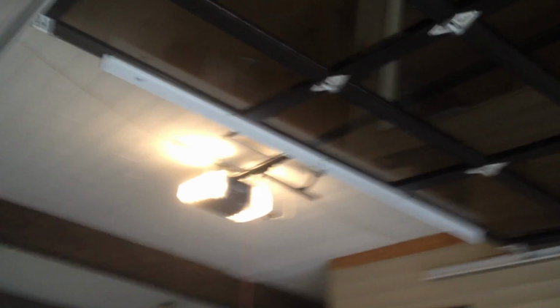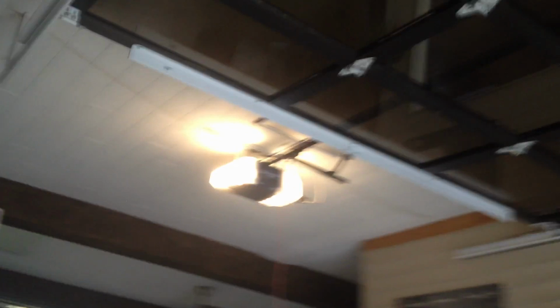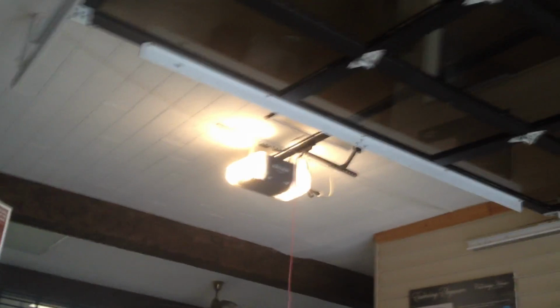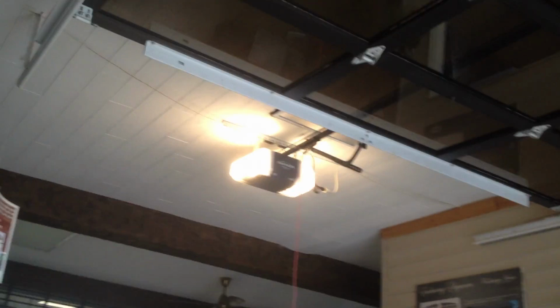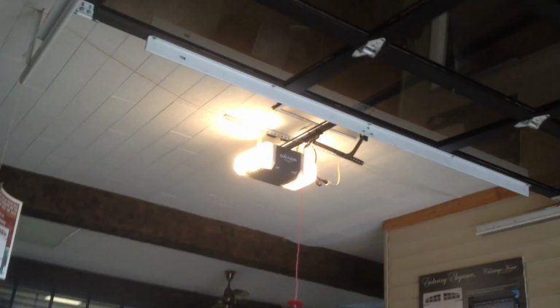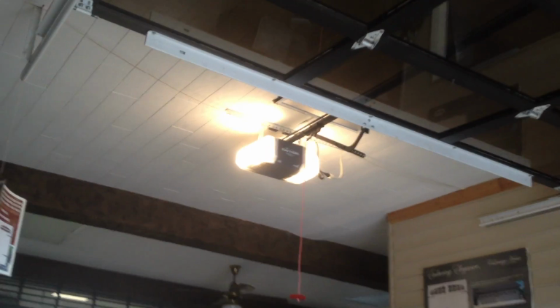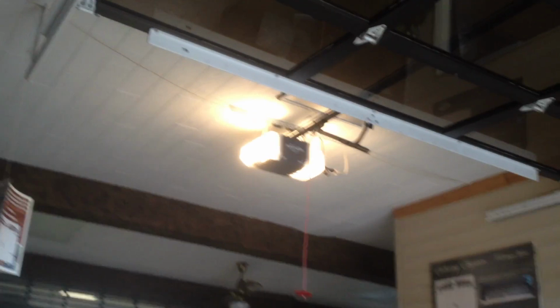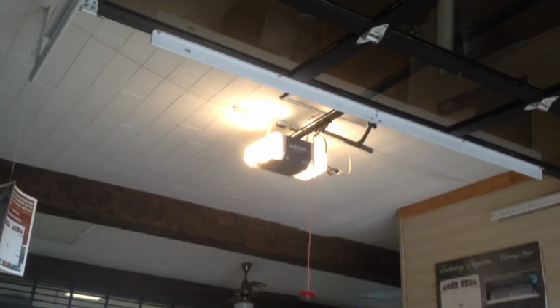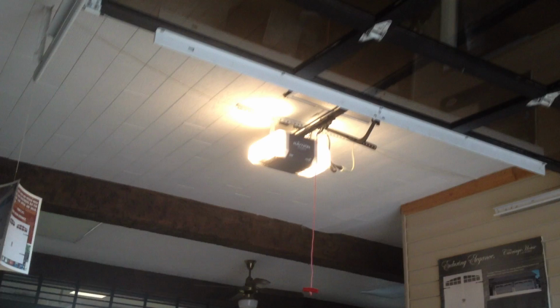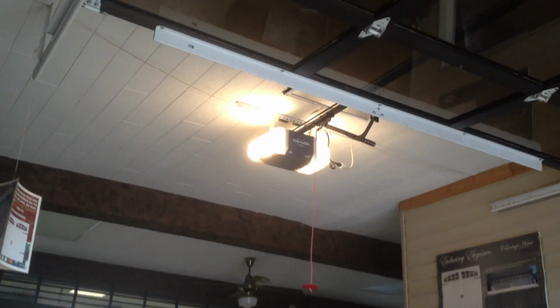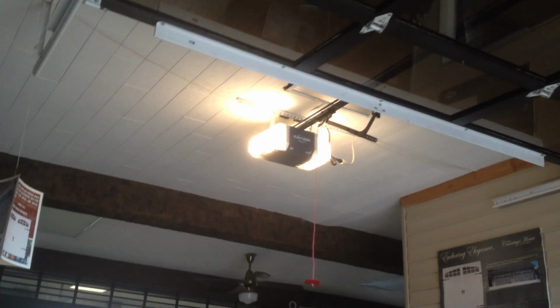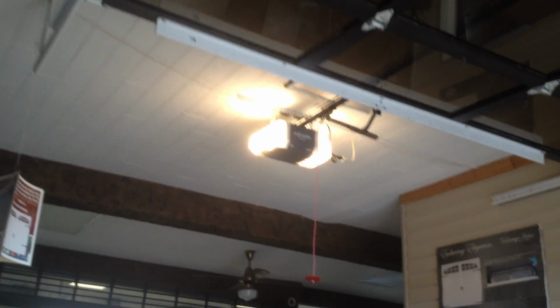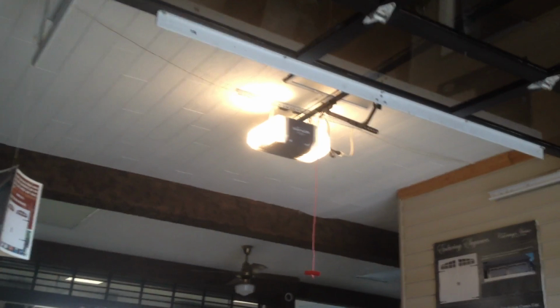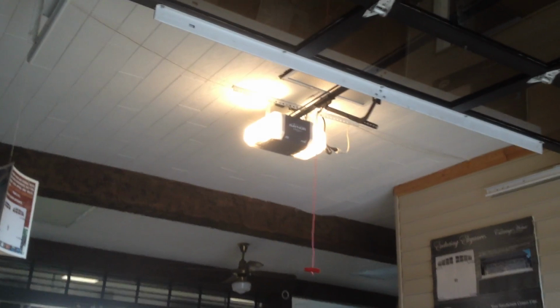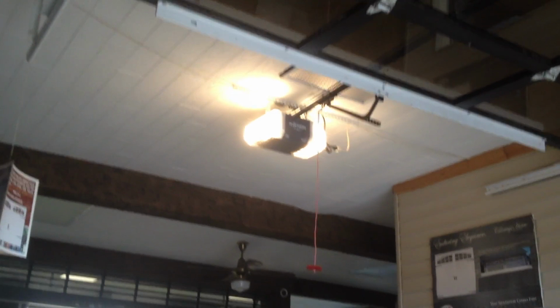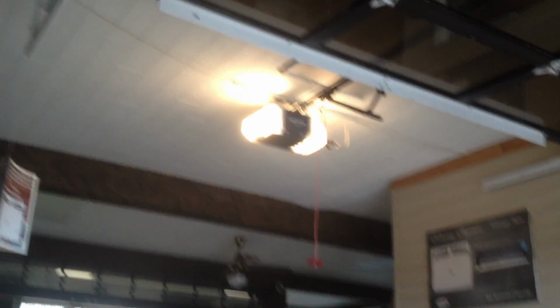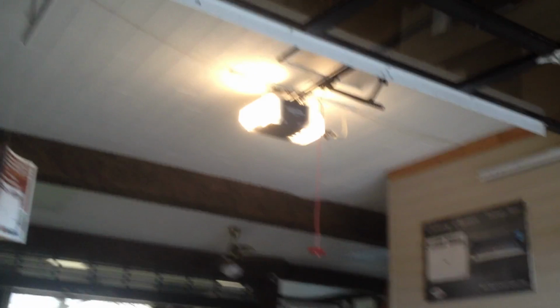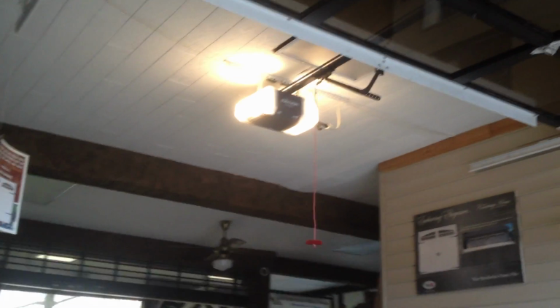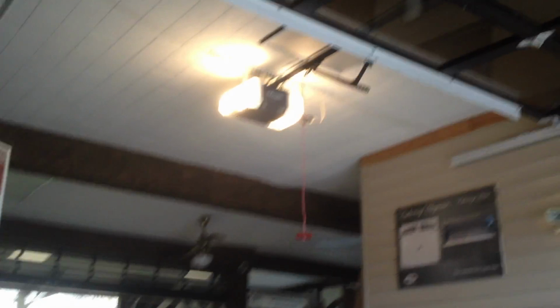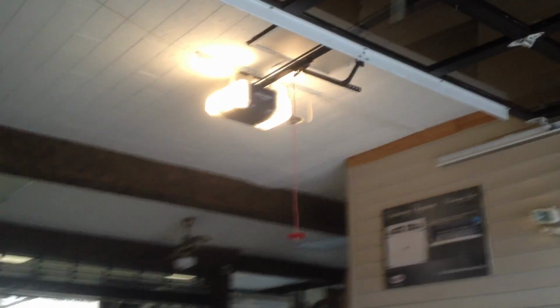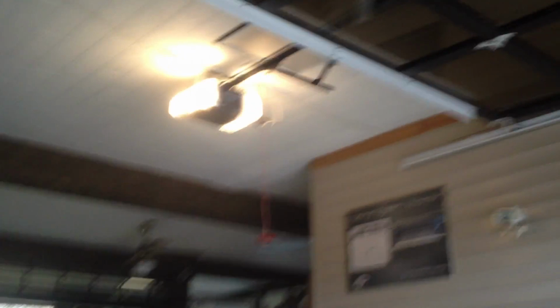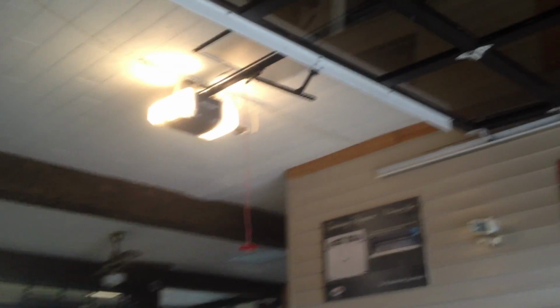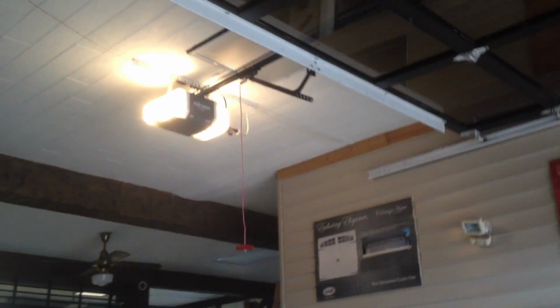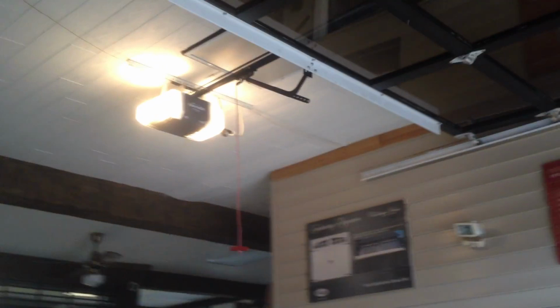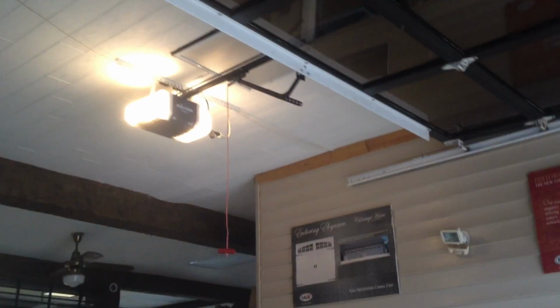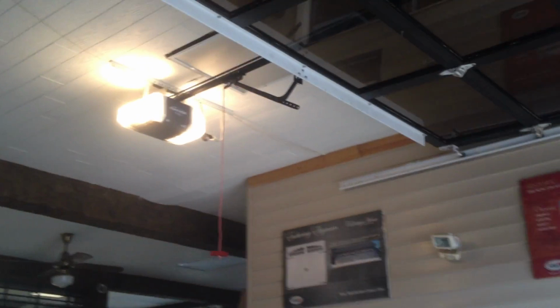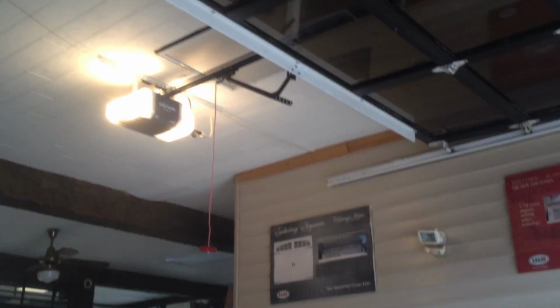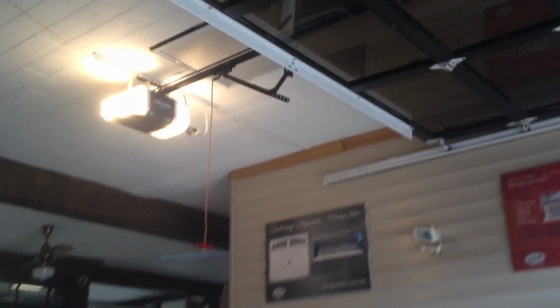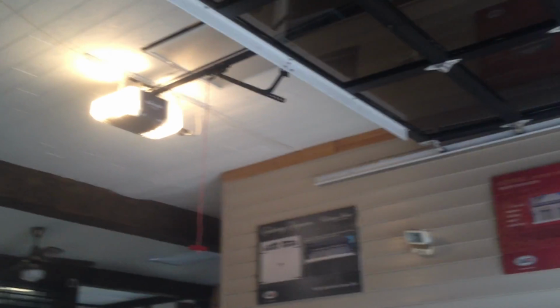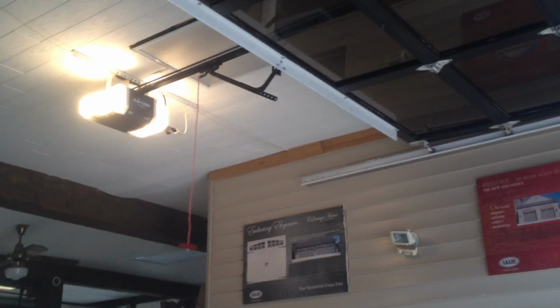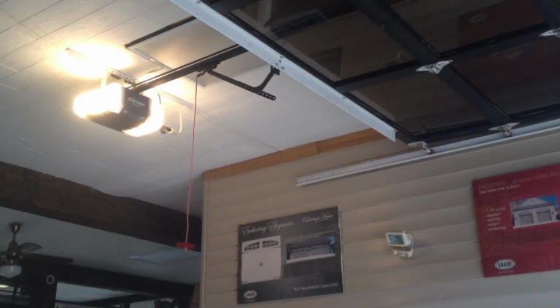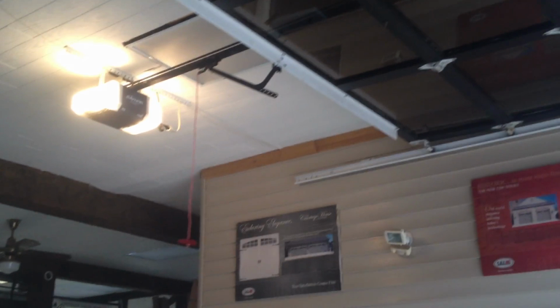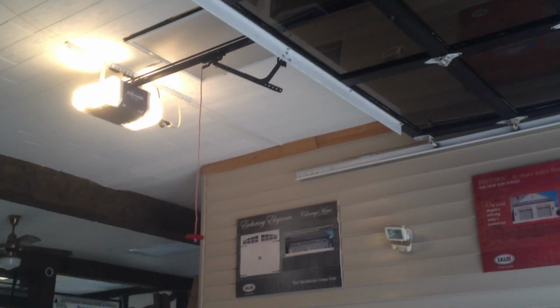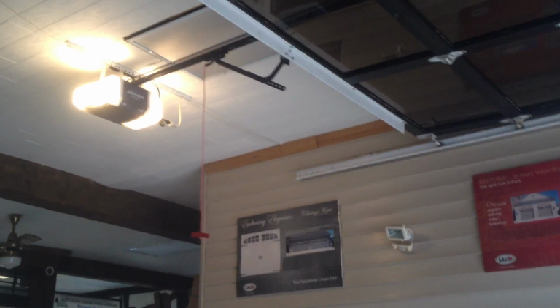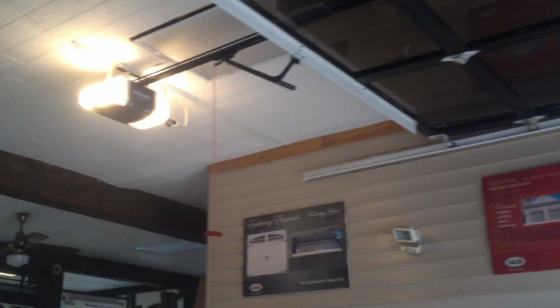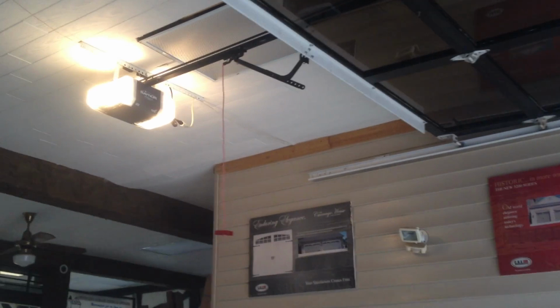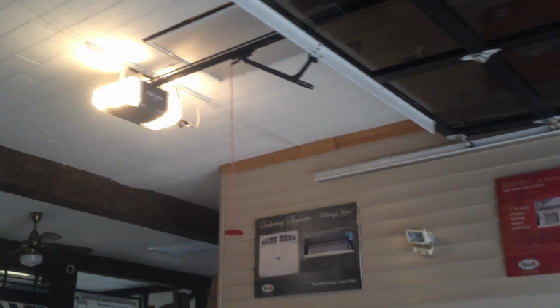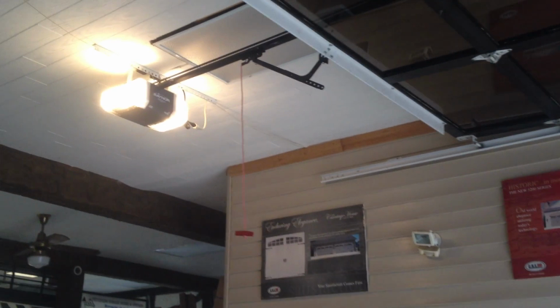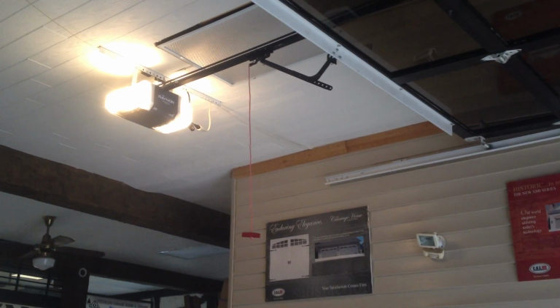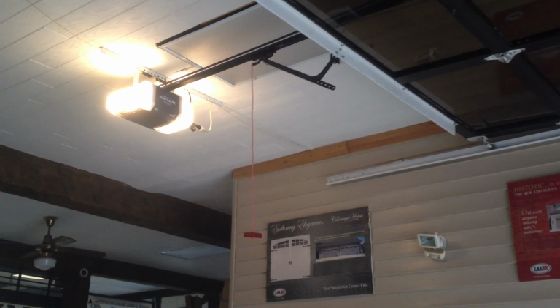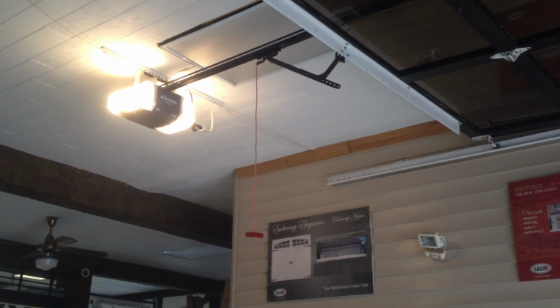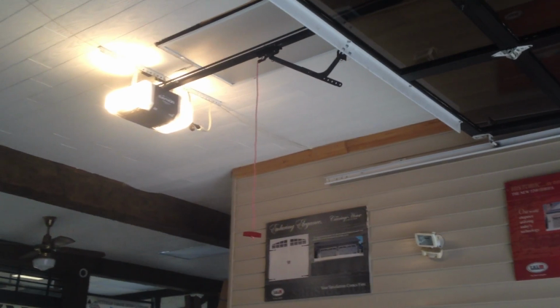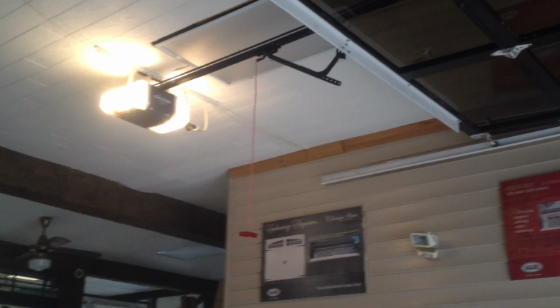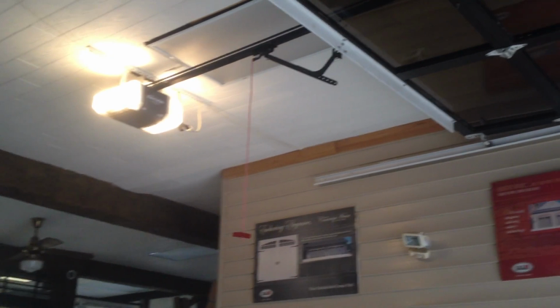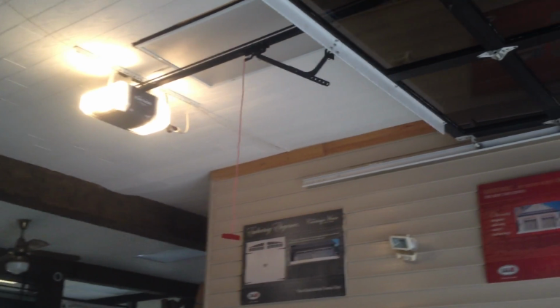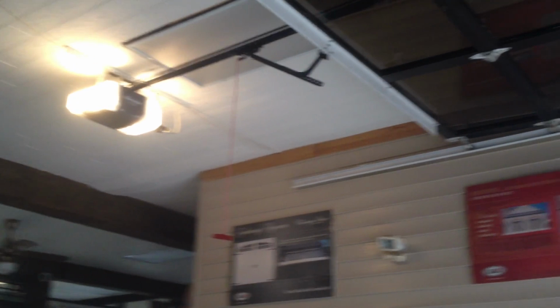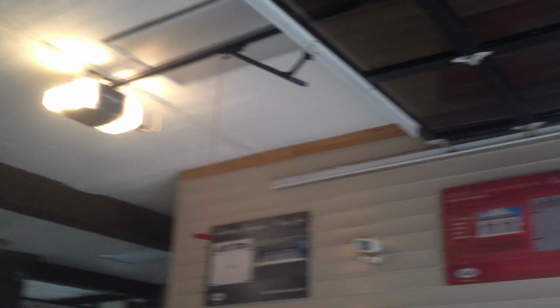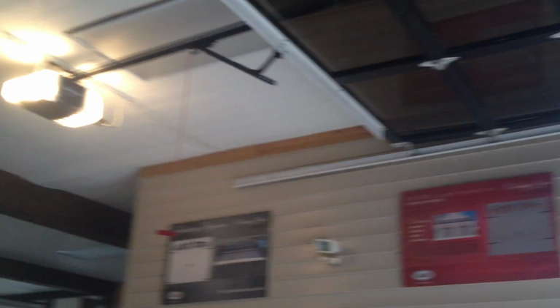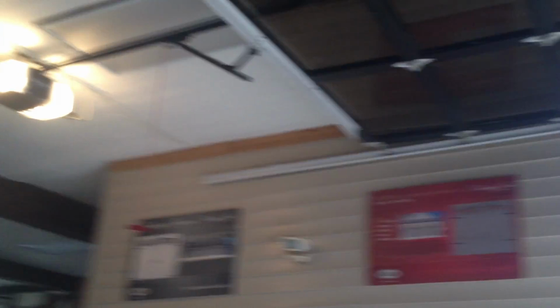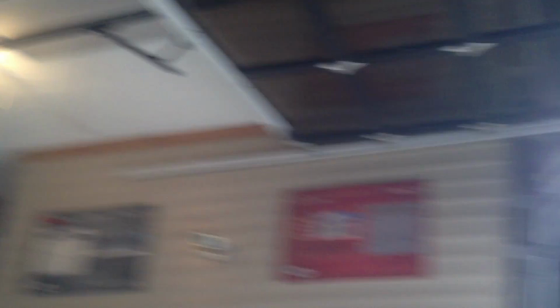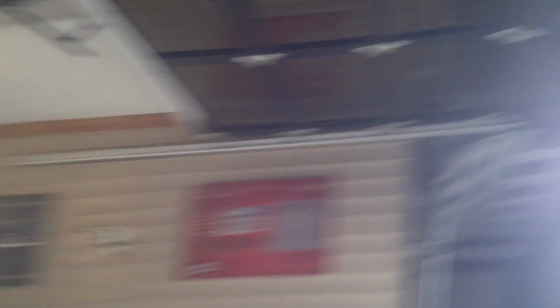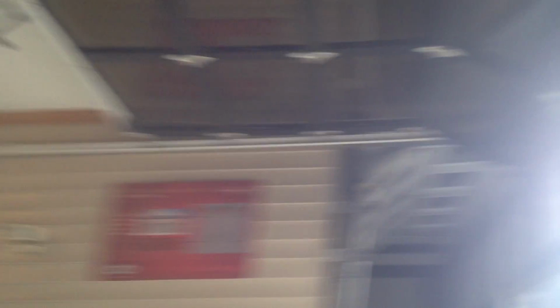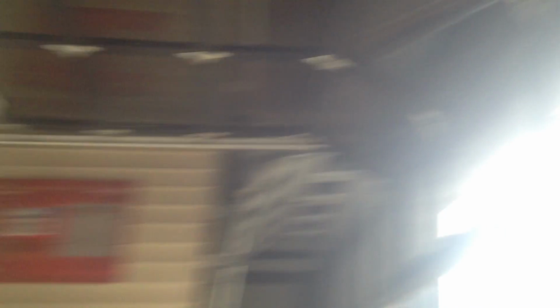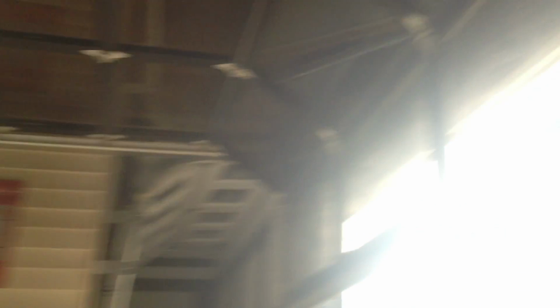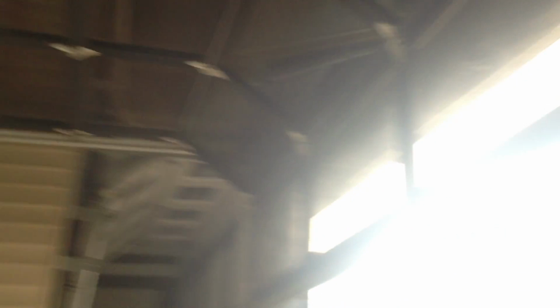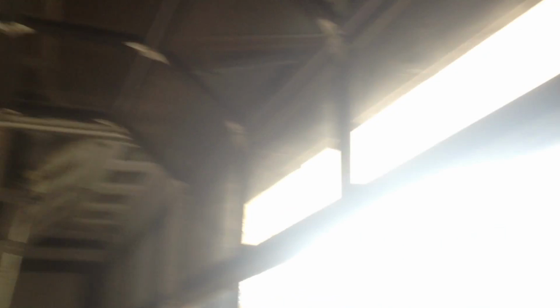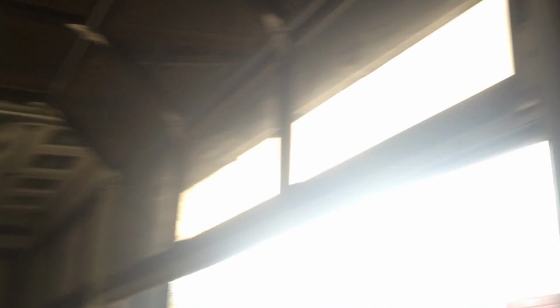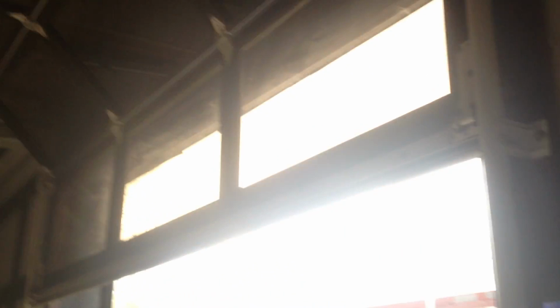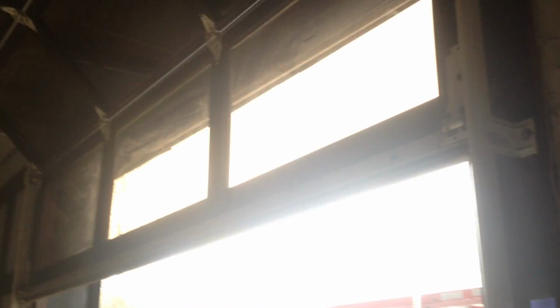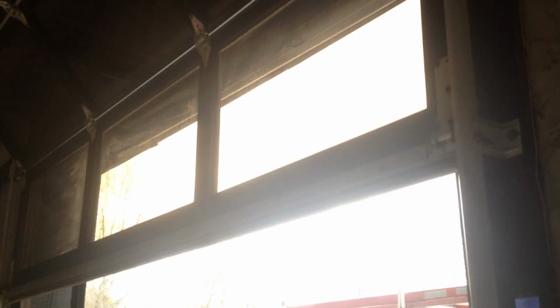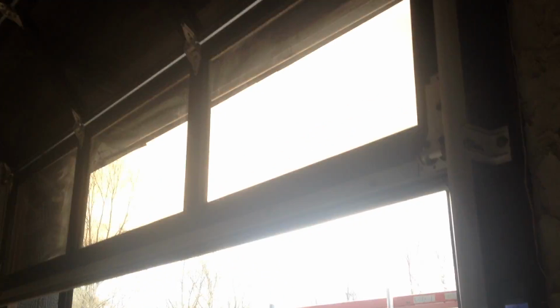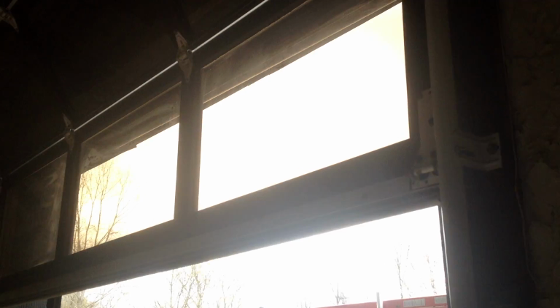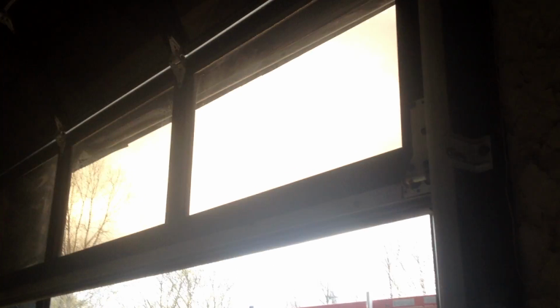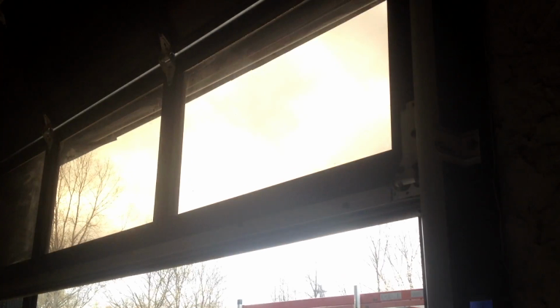We'll run this down. Cables are squeaking a little bit there.